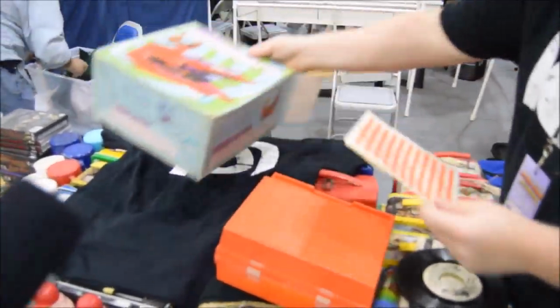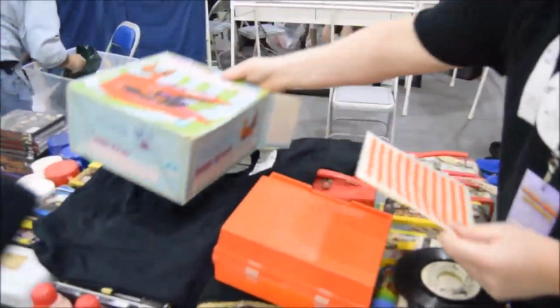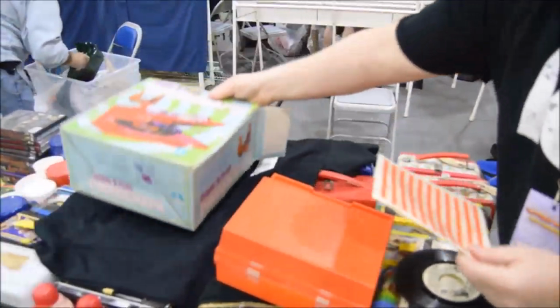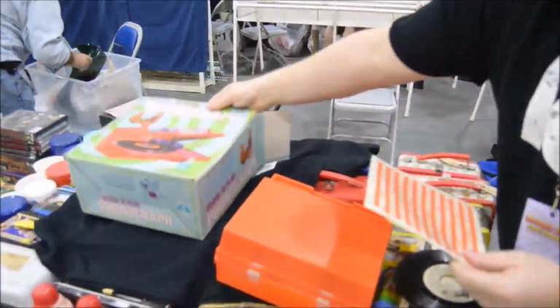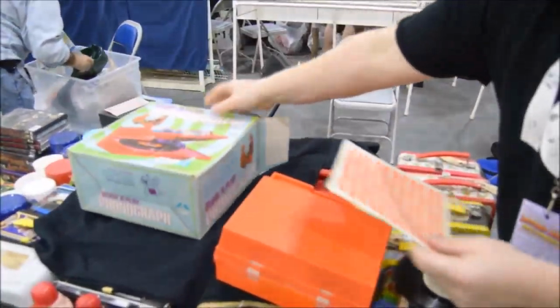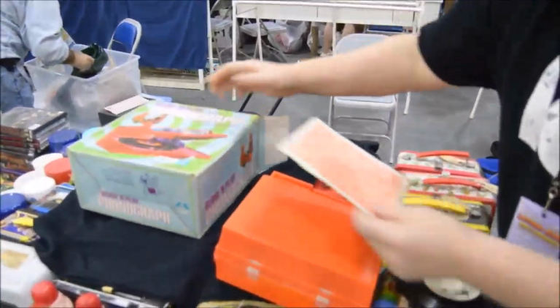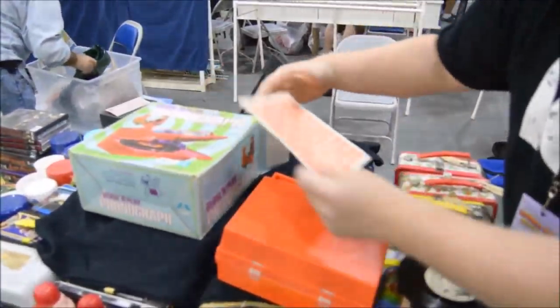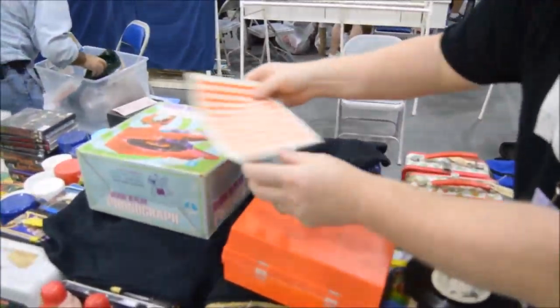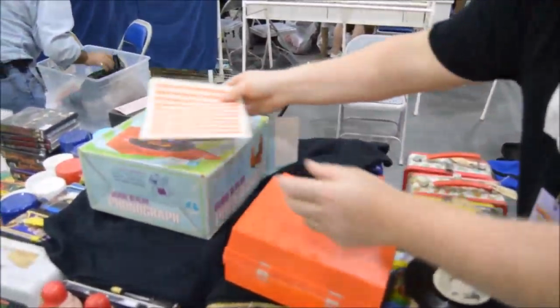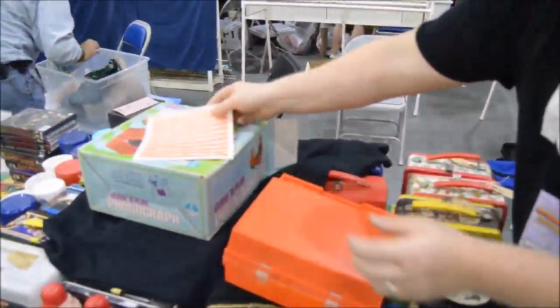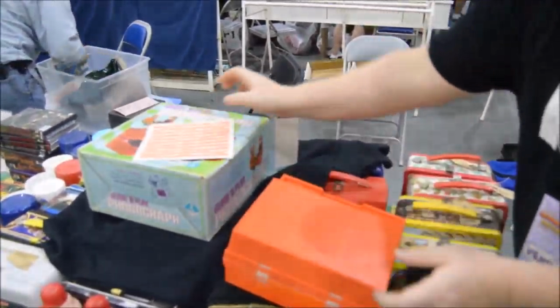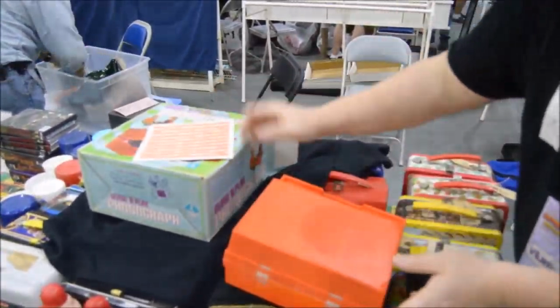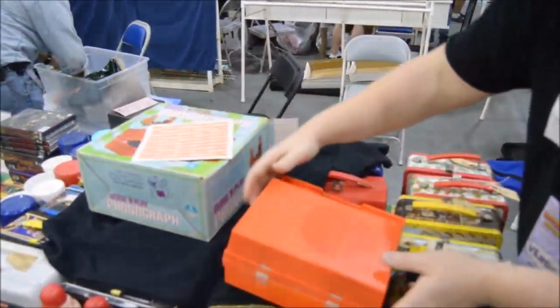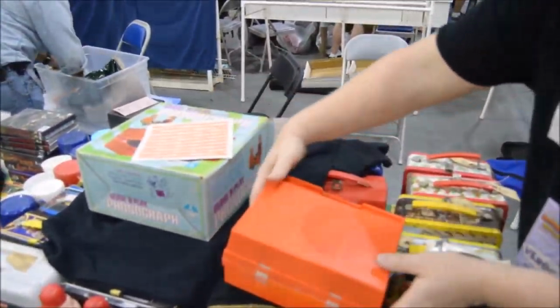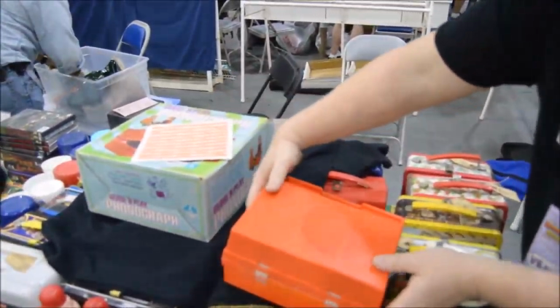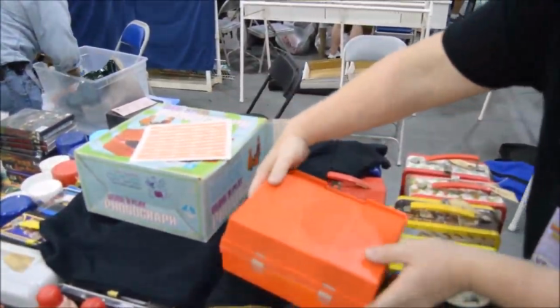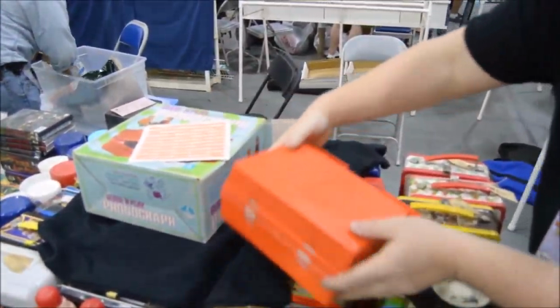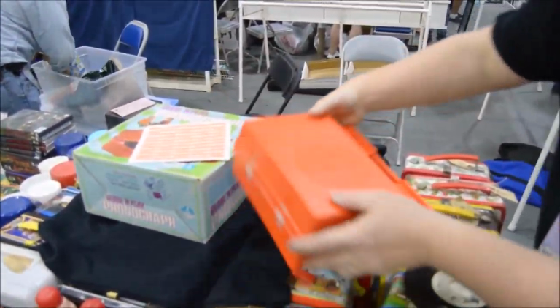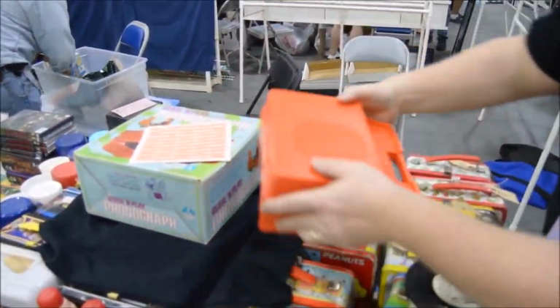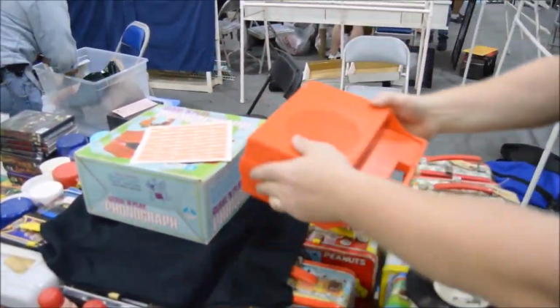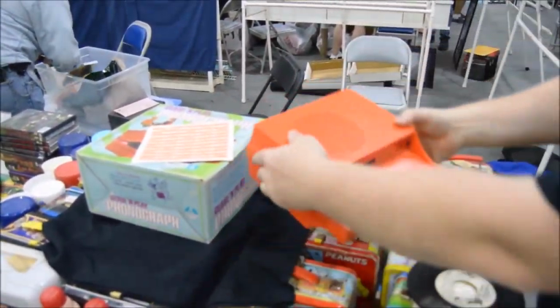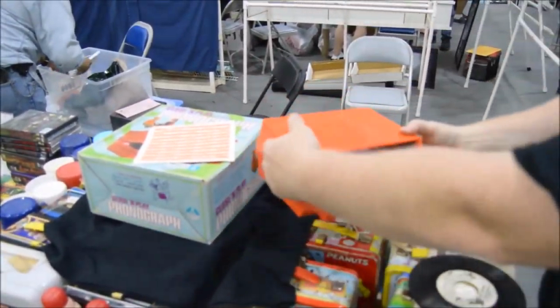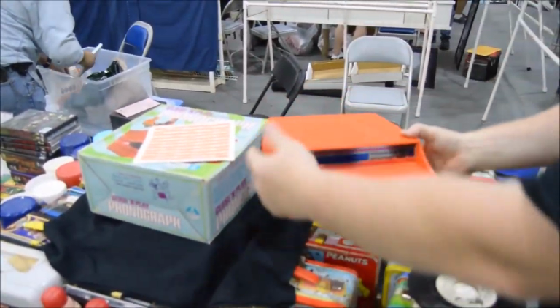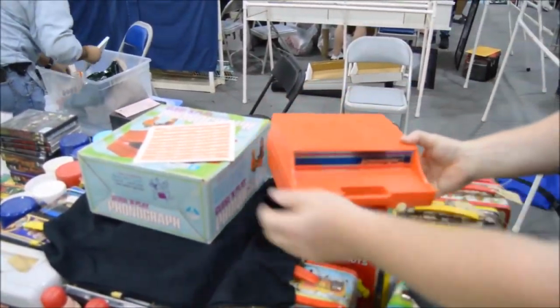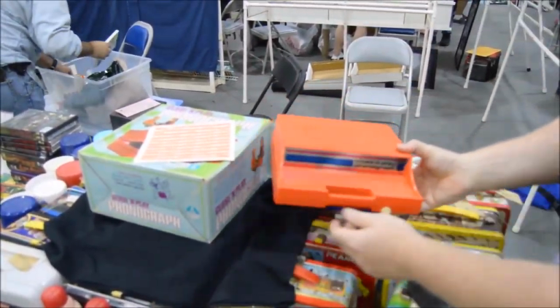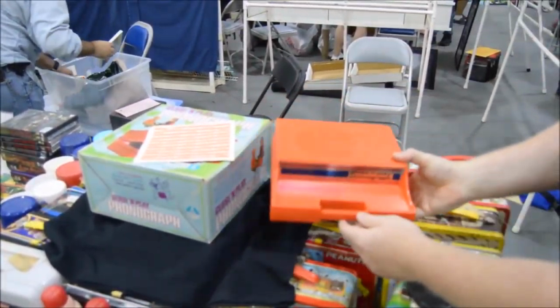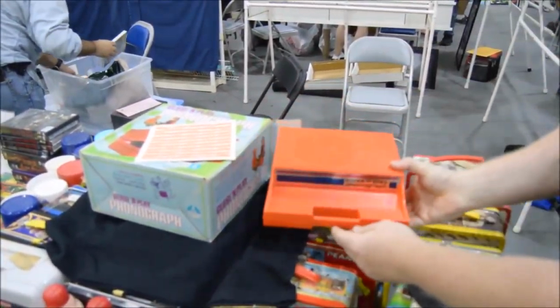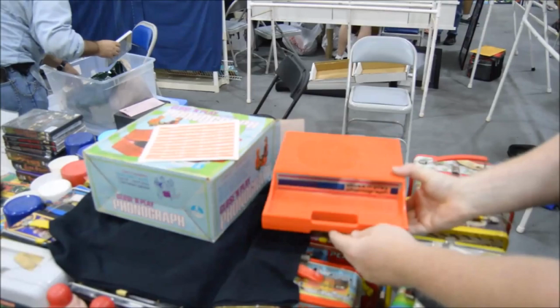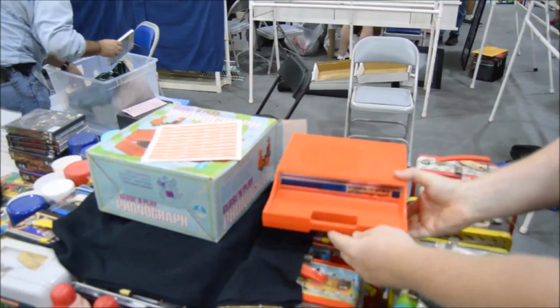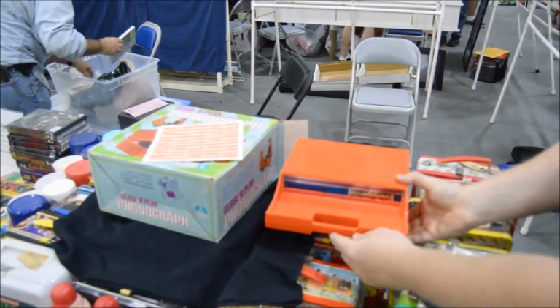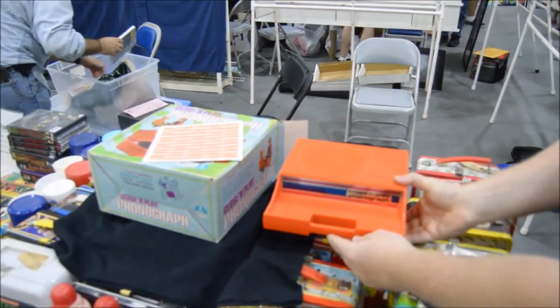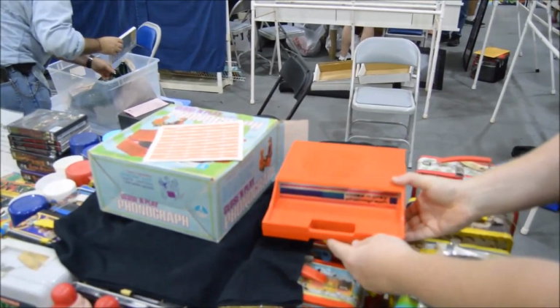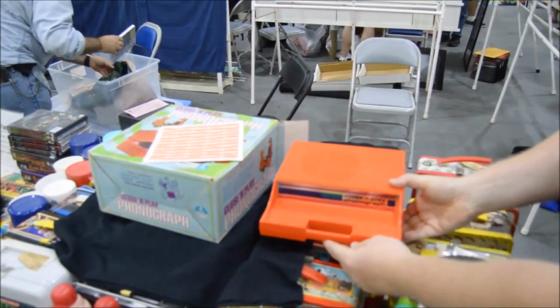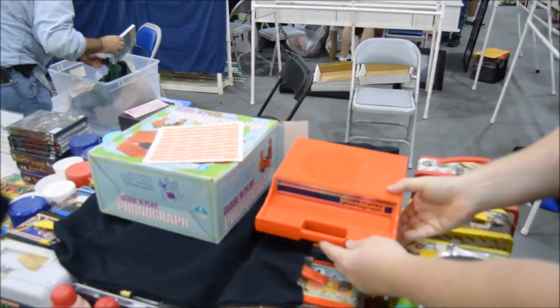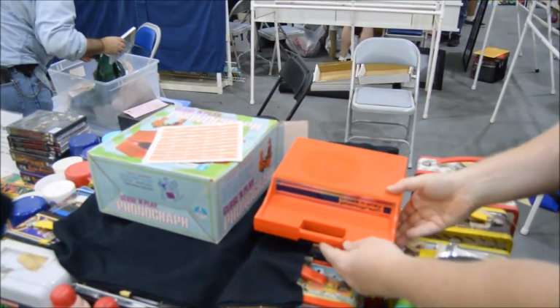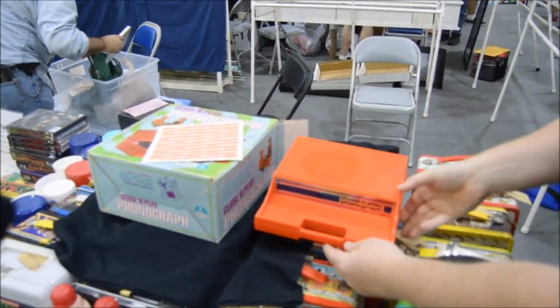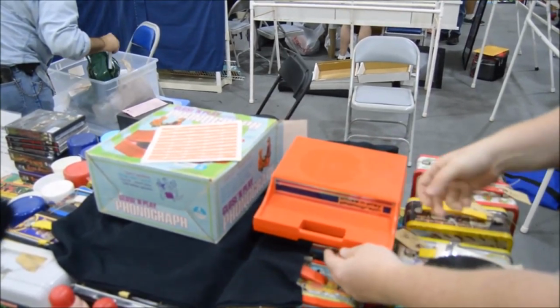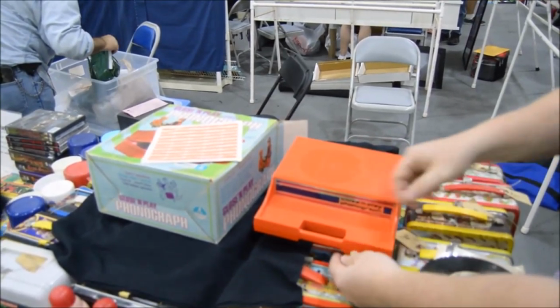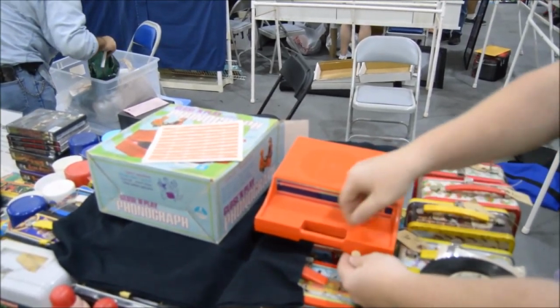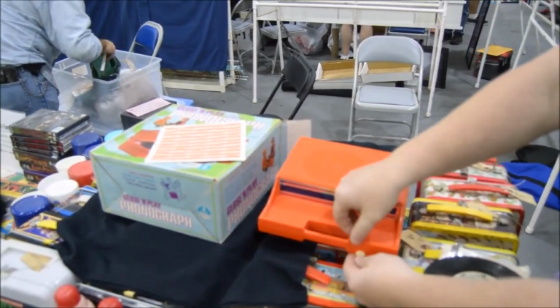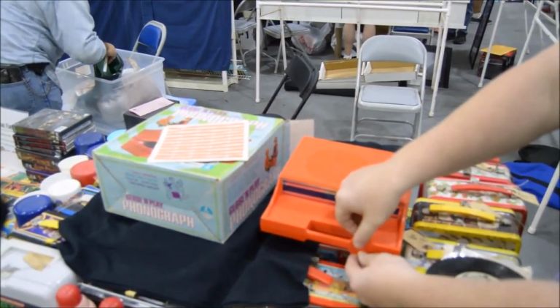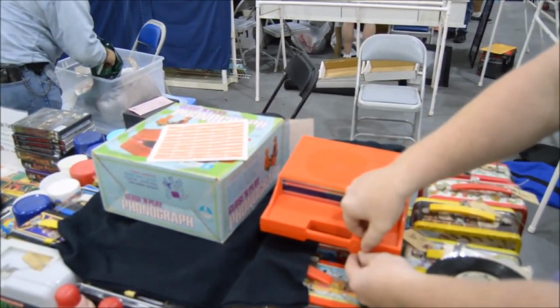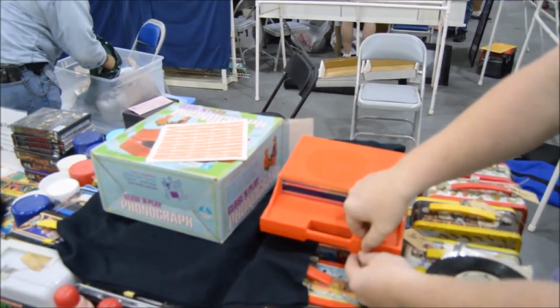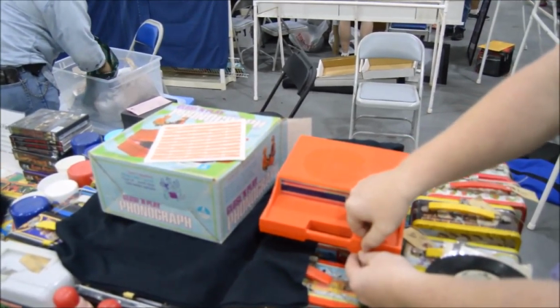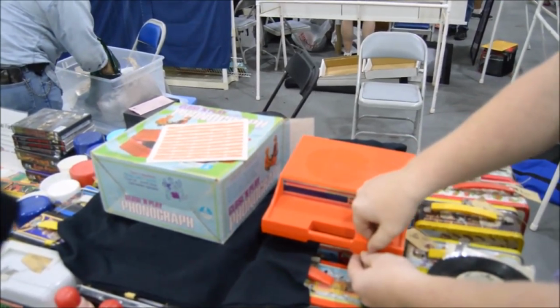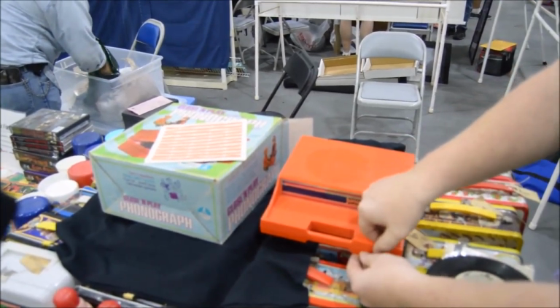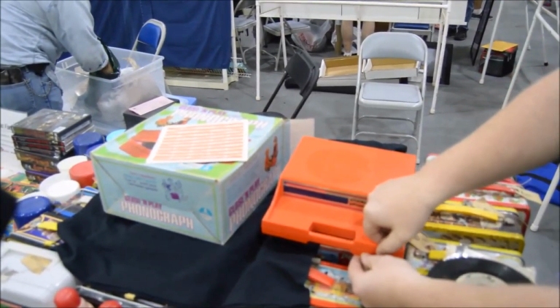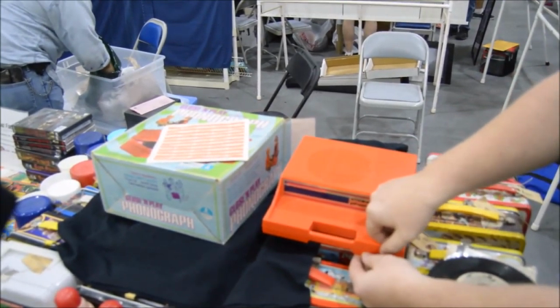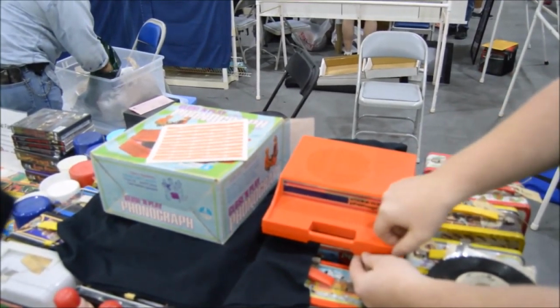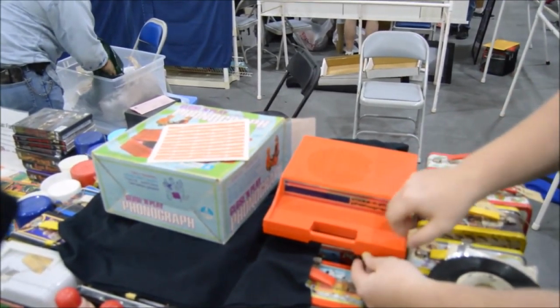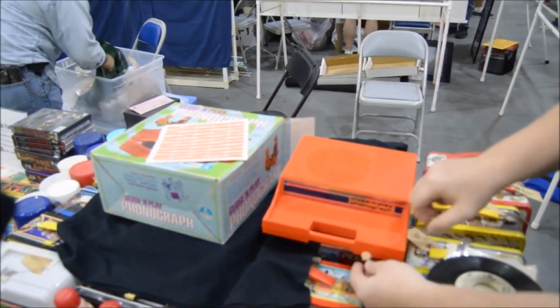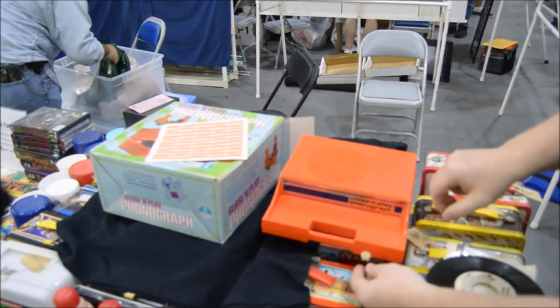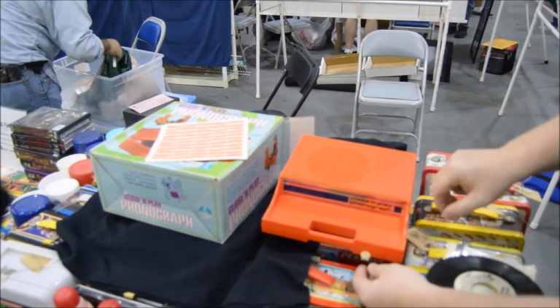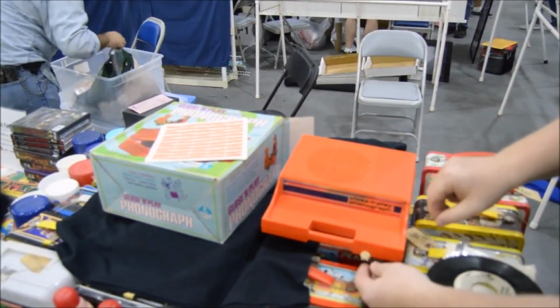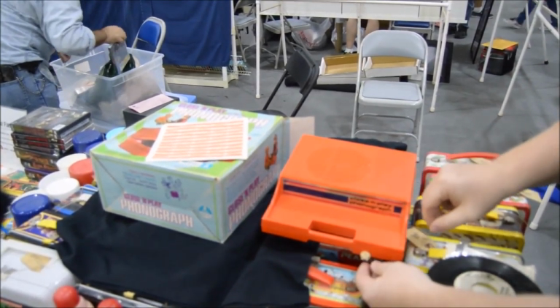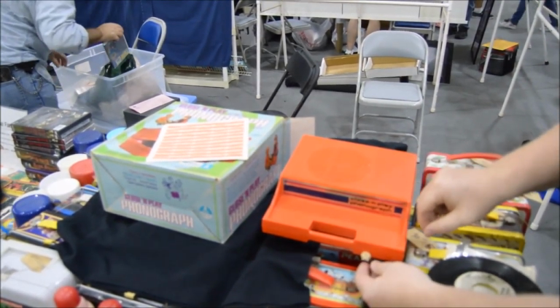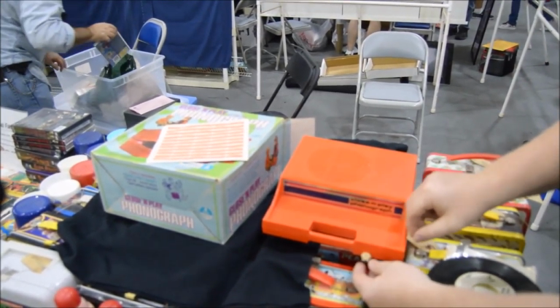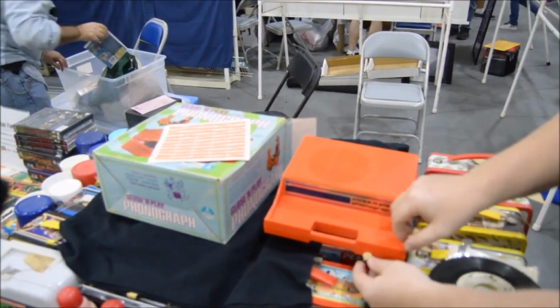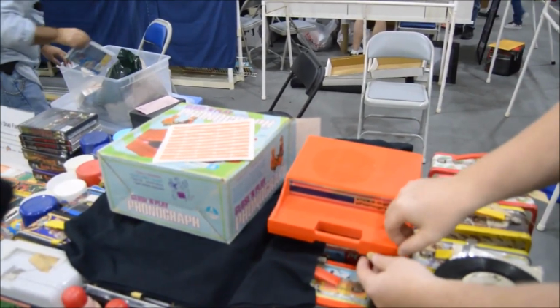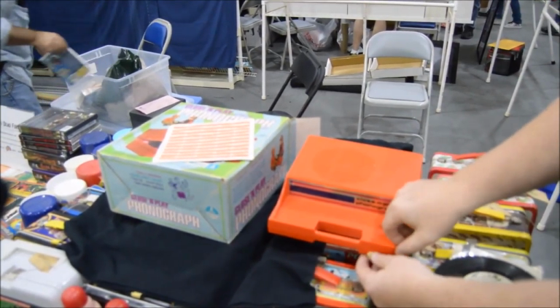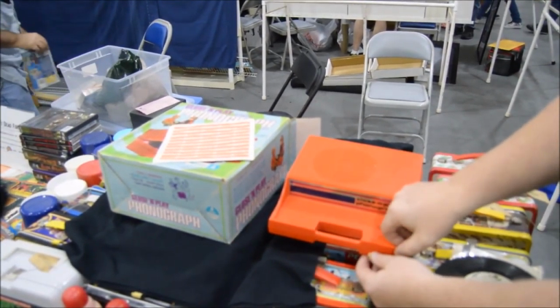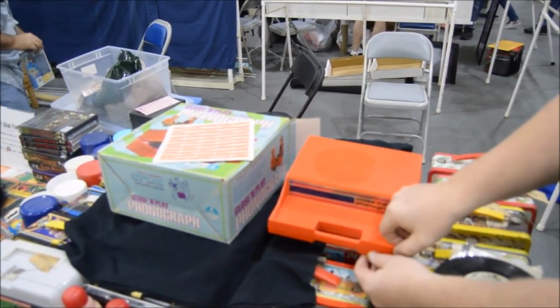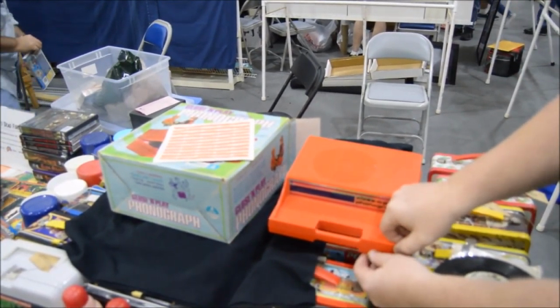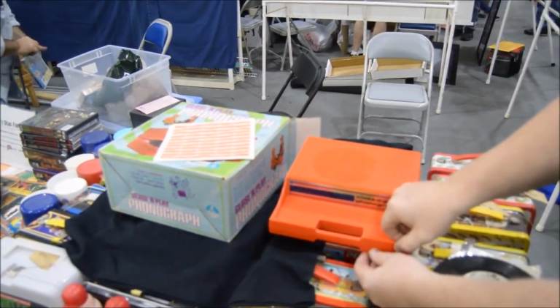I had one of these as a child. I fell down the stairs with it and knocked the wind out of me, and it survived and kept playing as I was tumbling down the stairs.